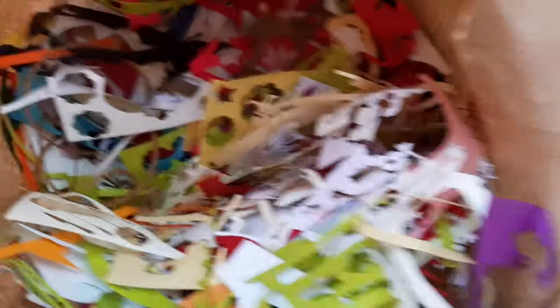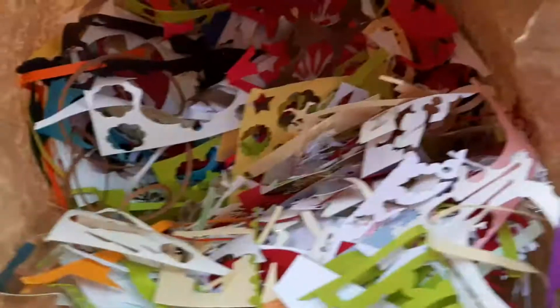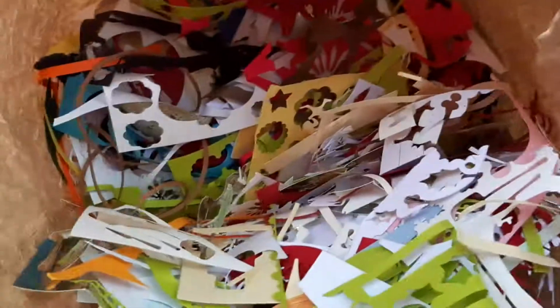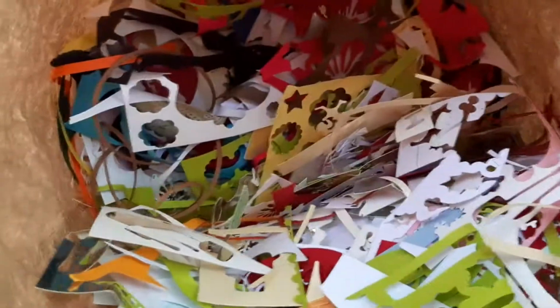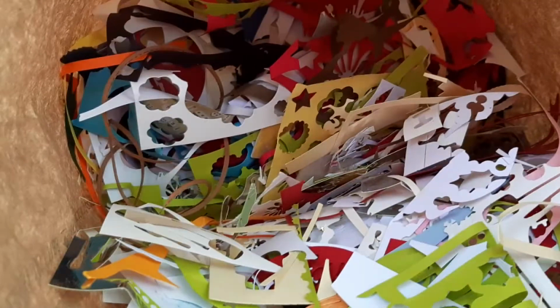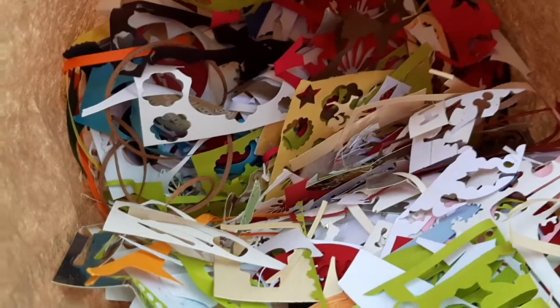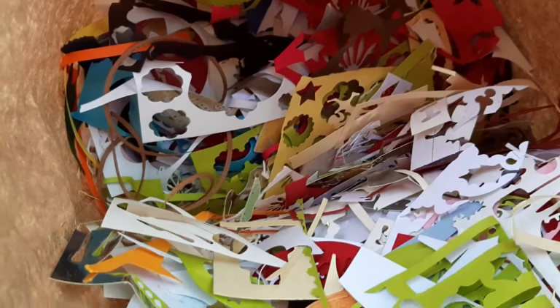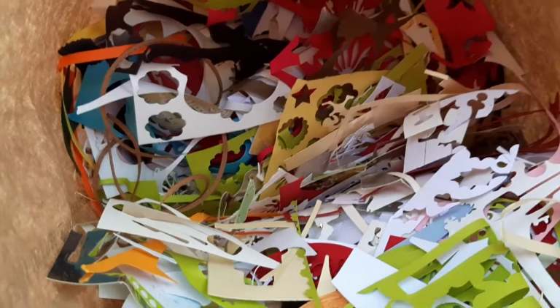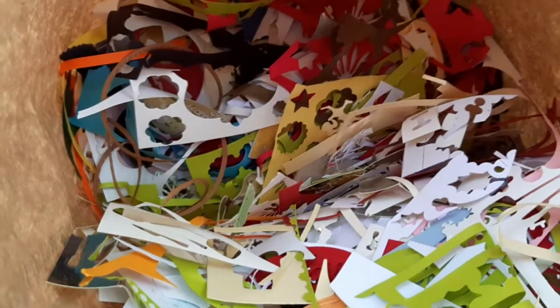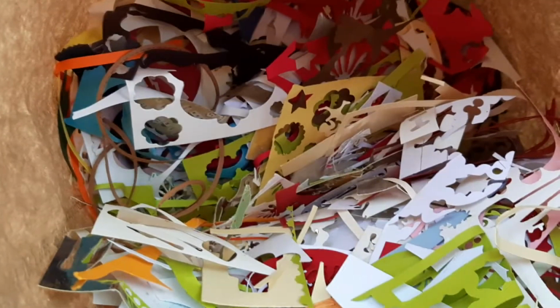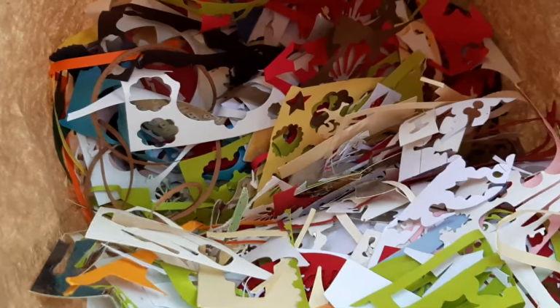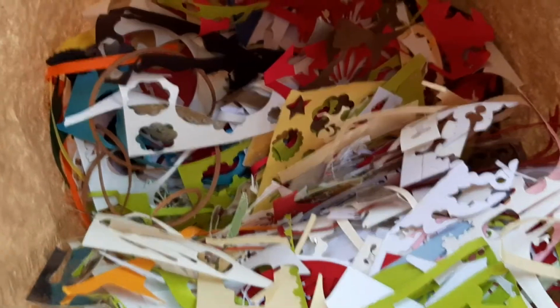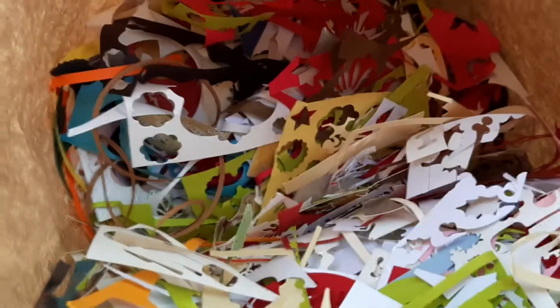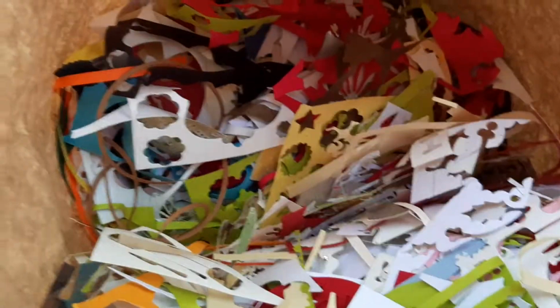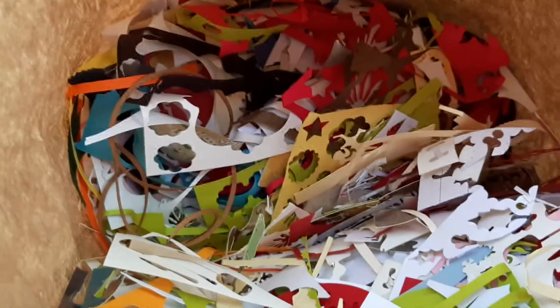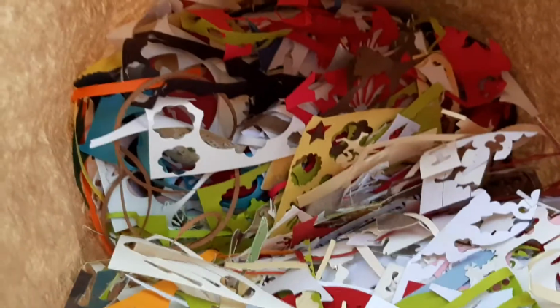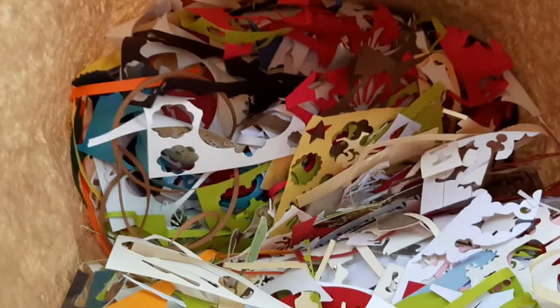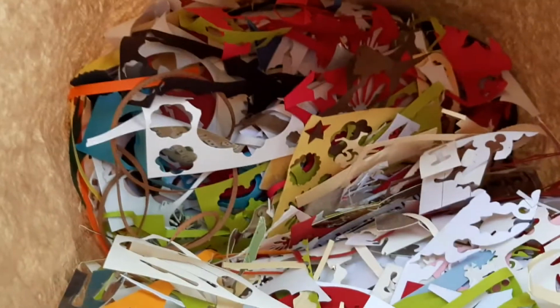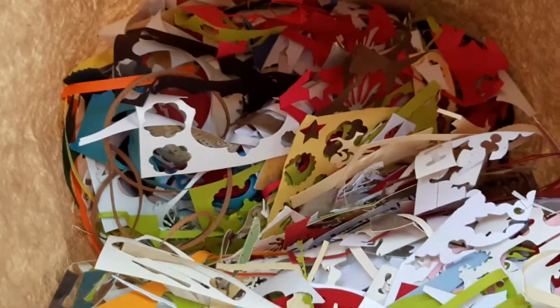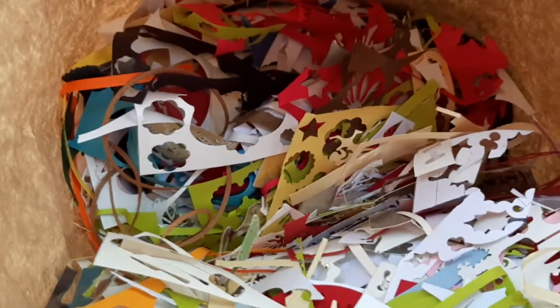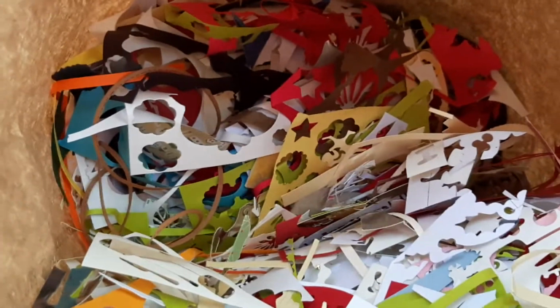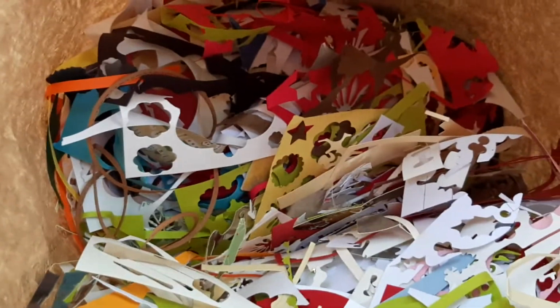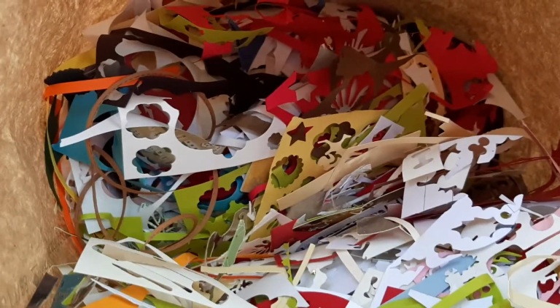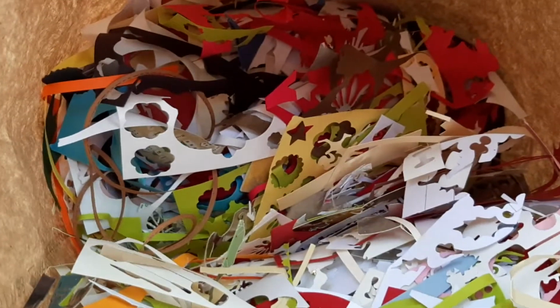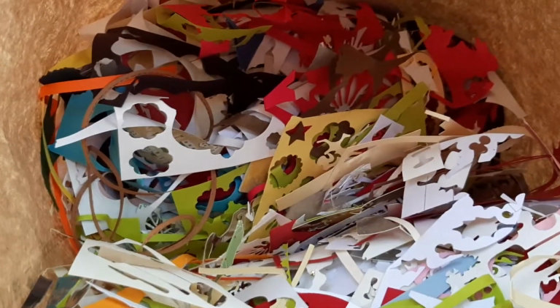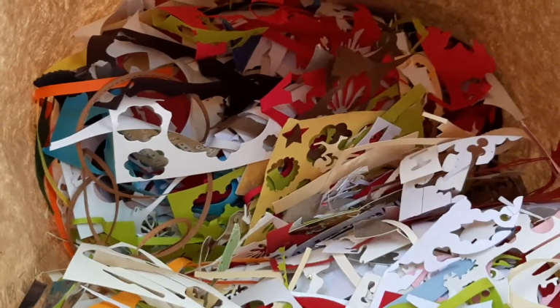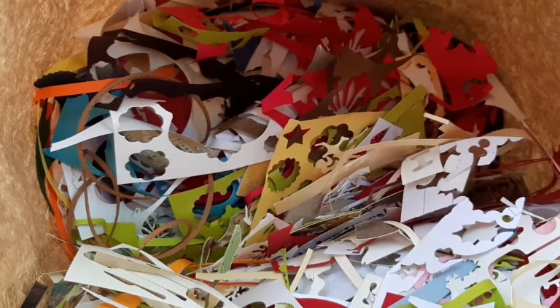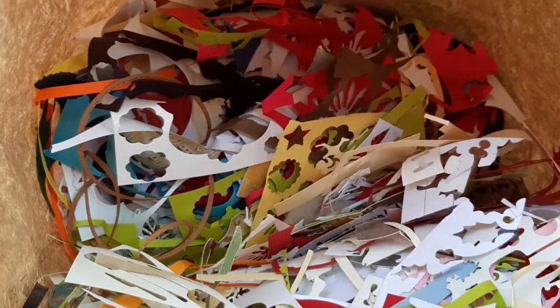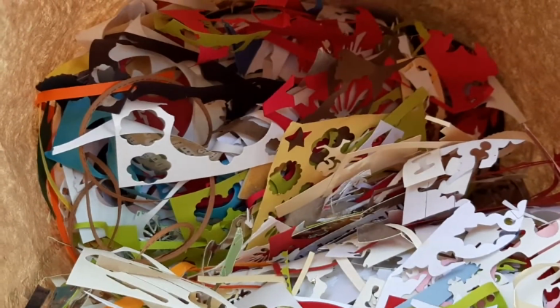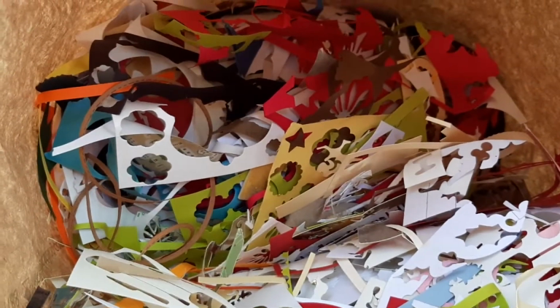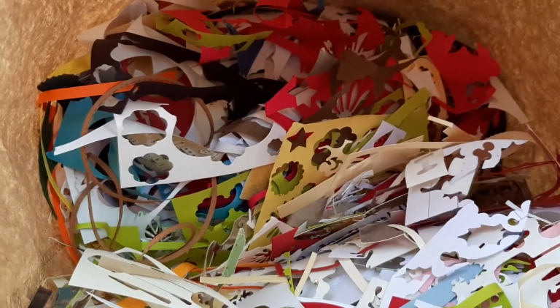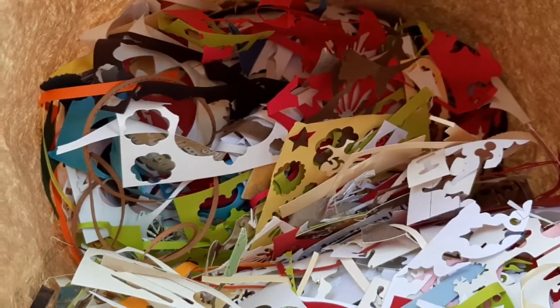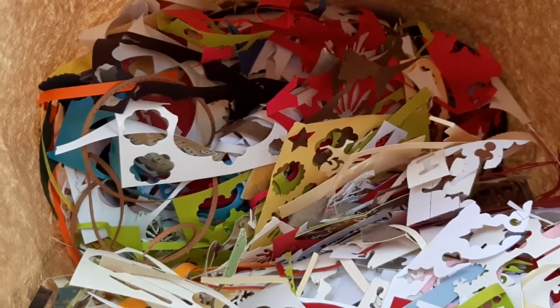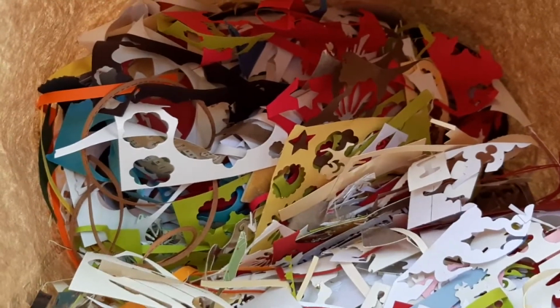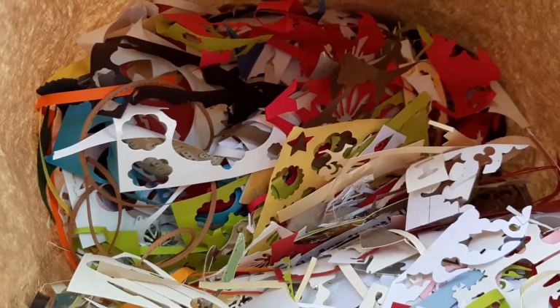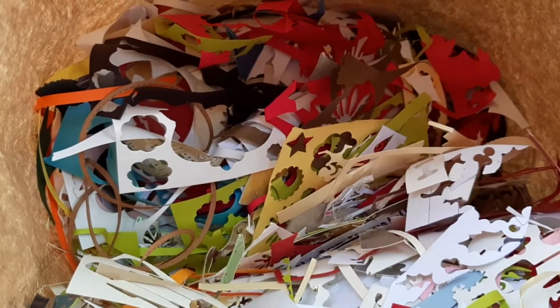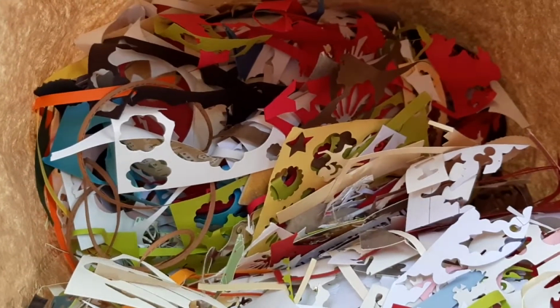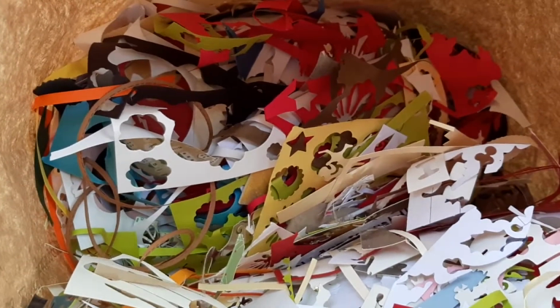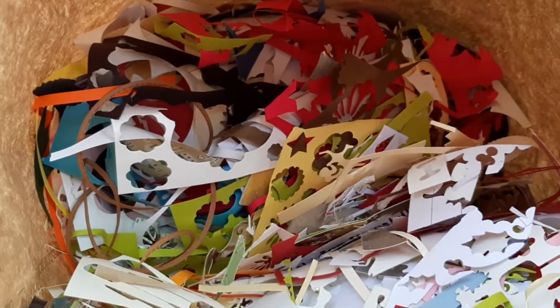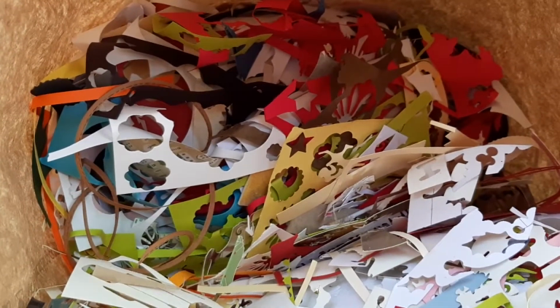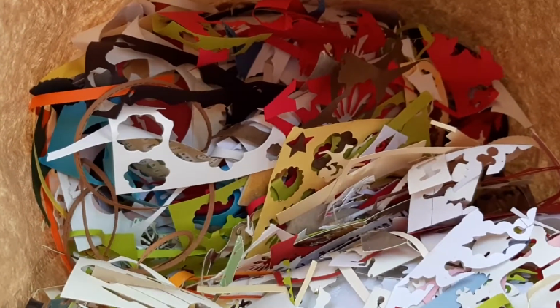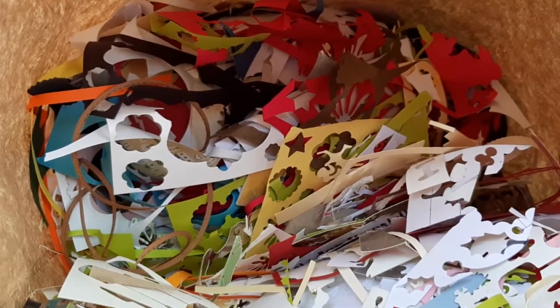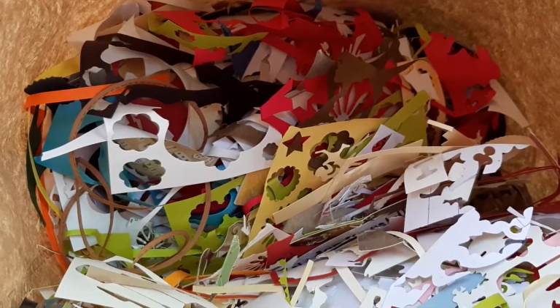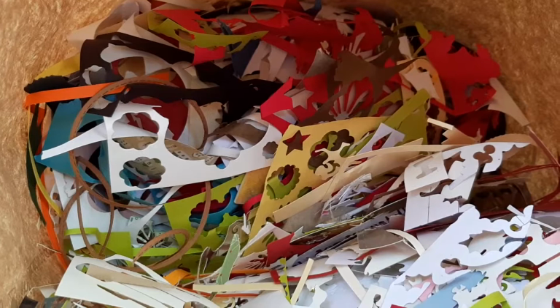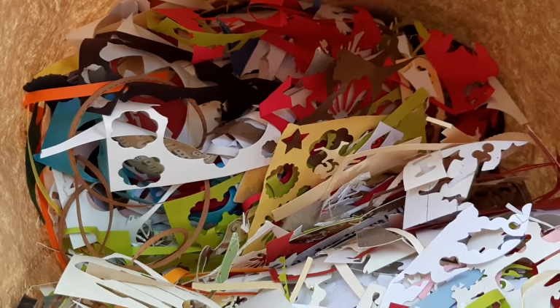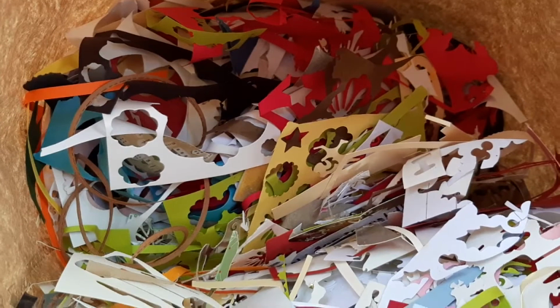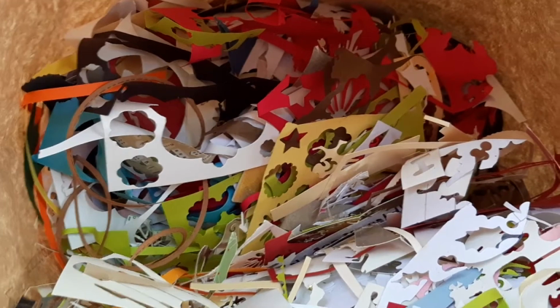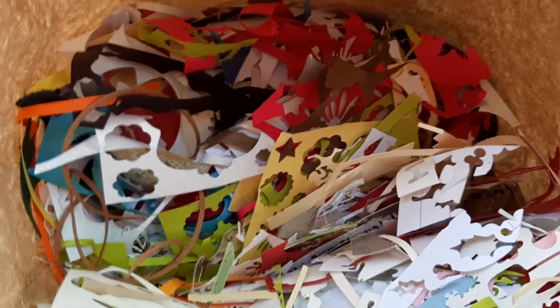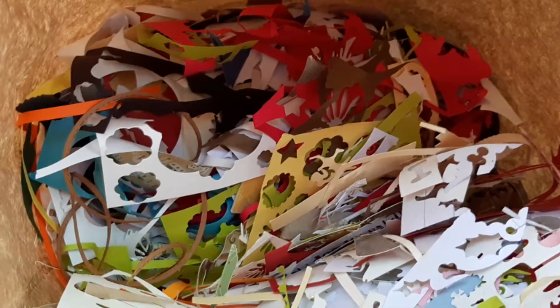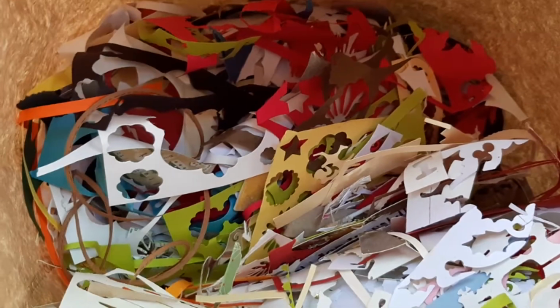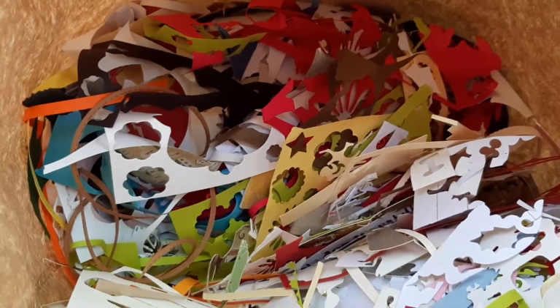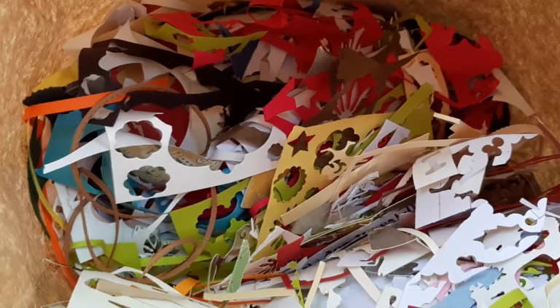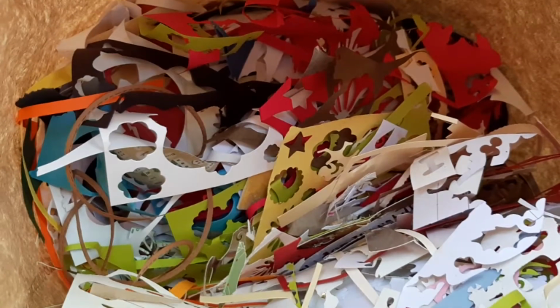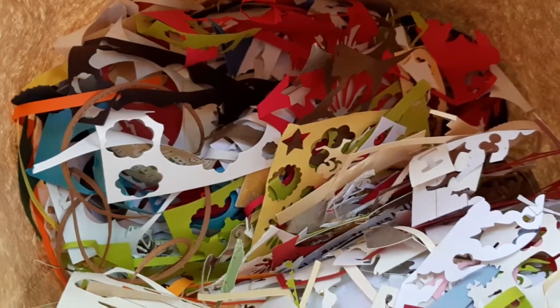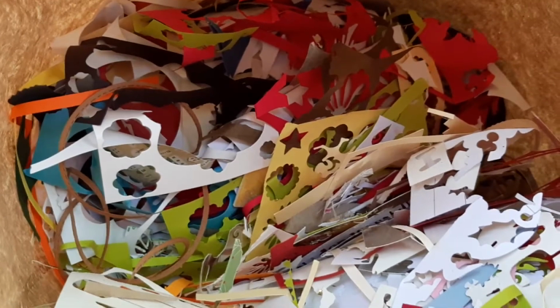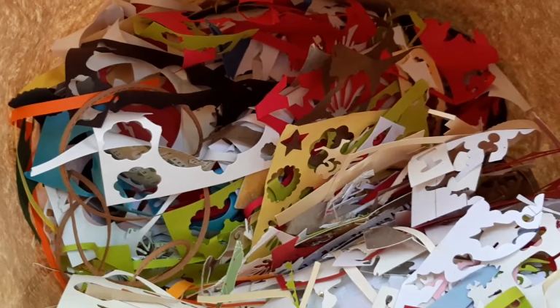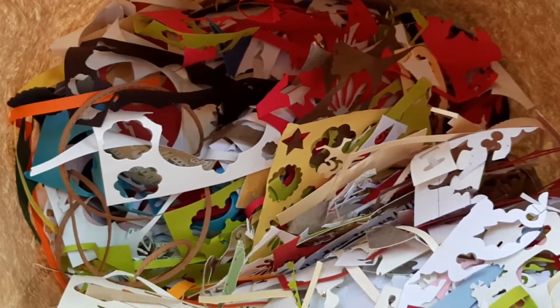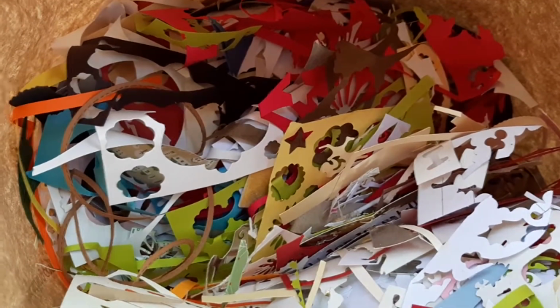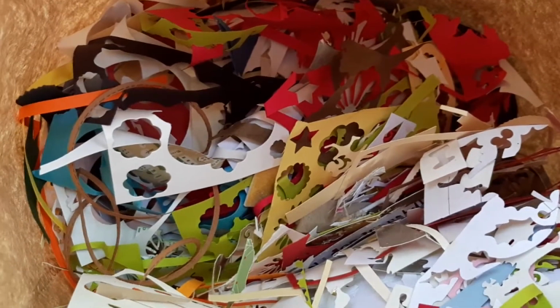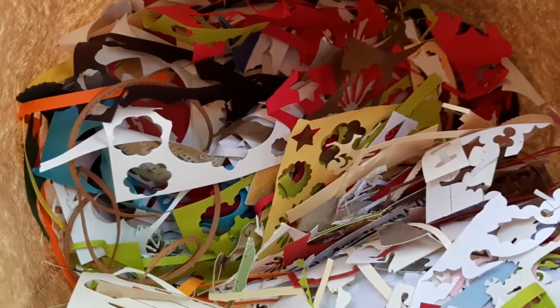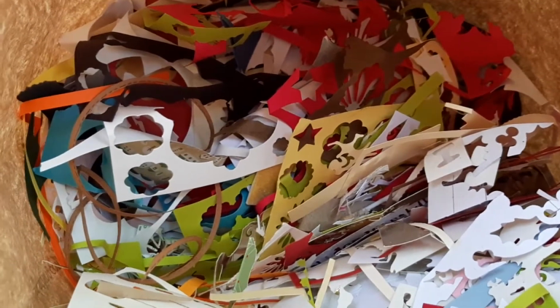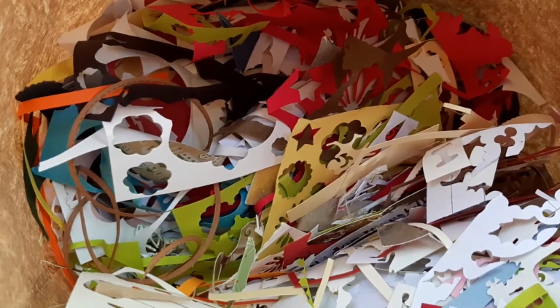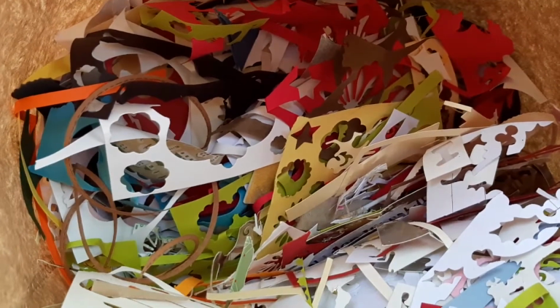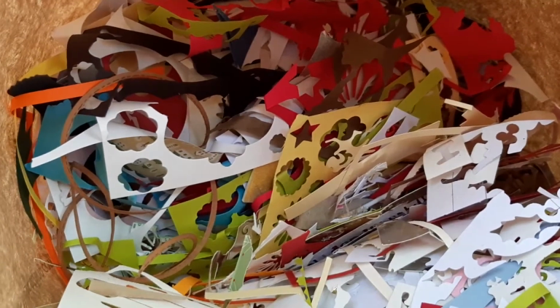Hello, my crafty friends! This is Crafty Enjoy Christine. Craft with what you have!